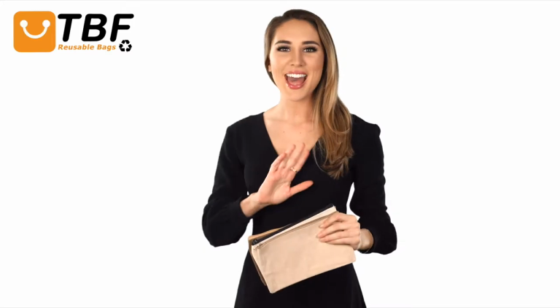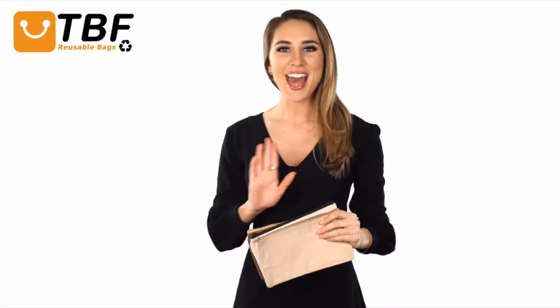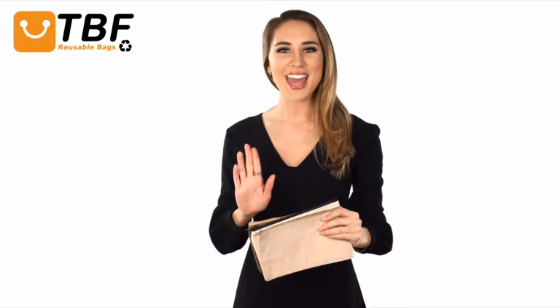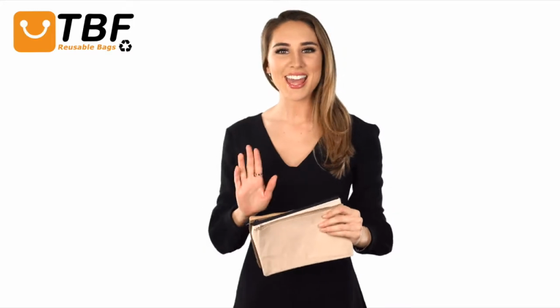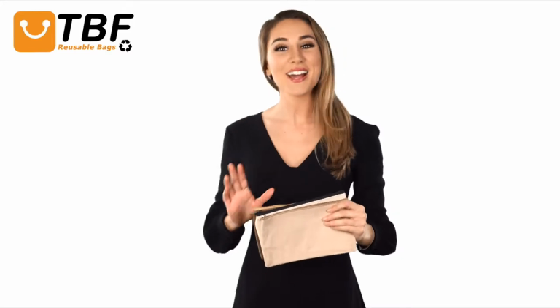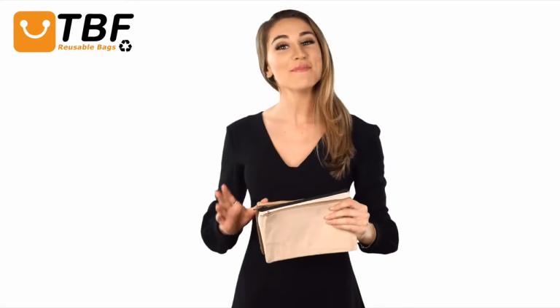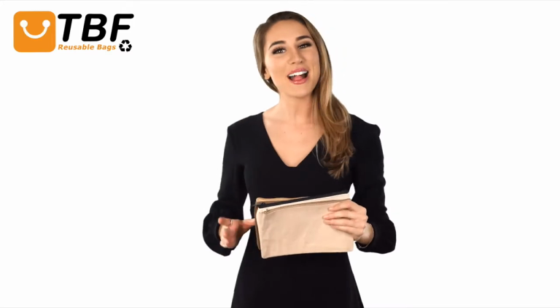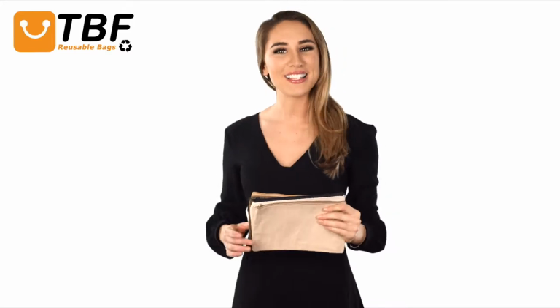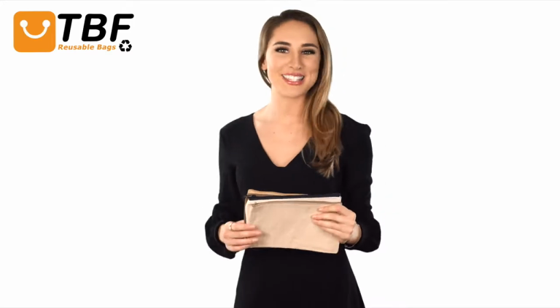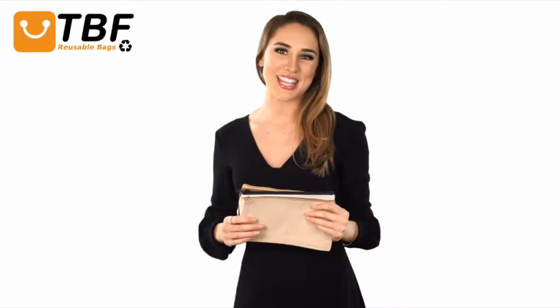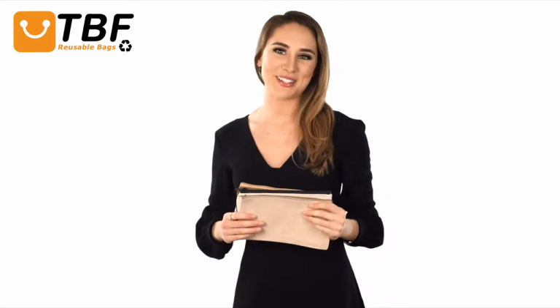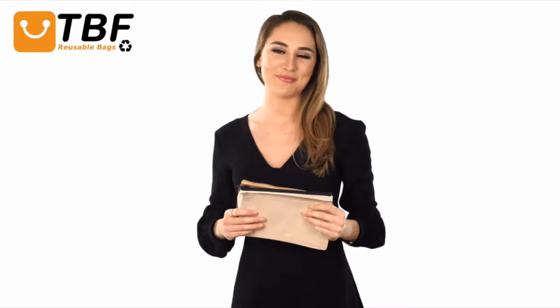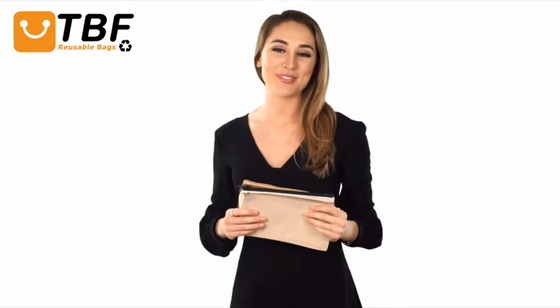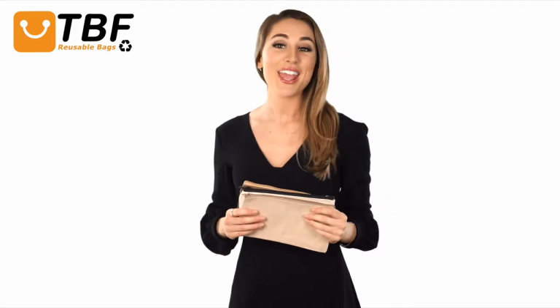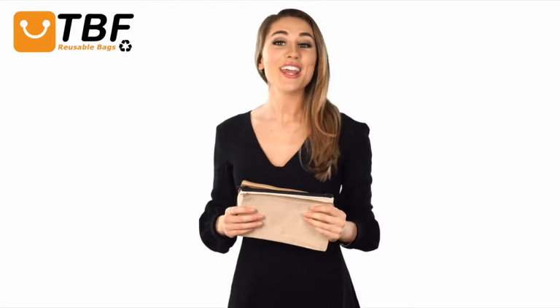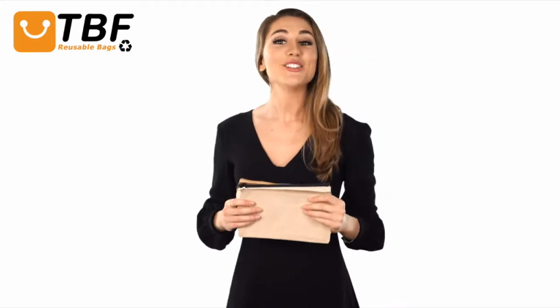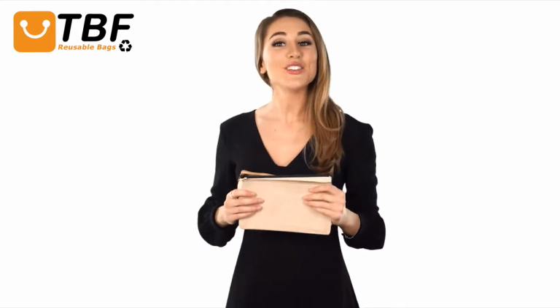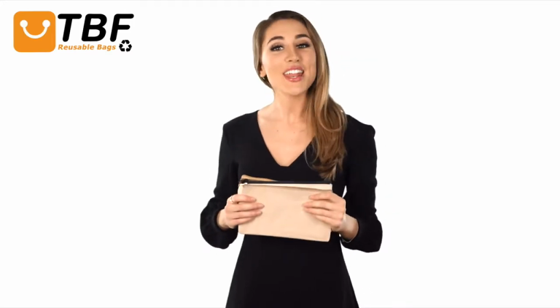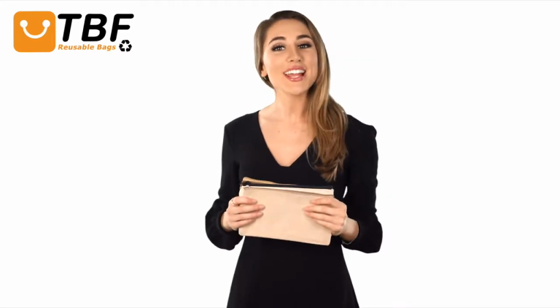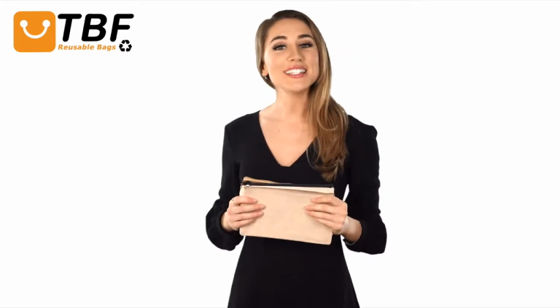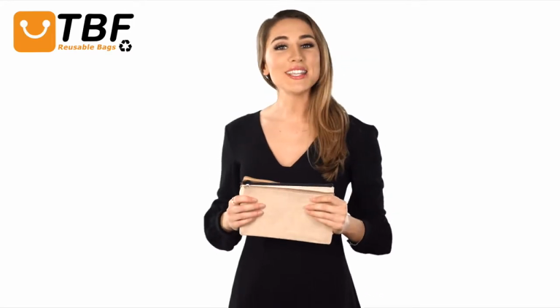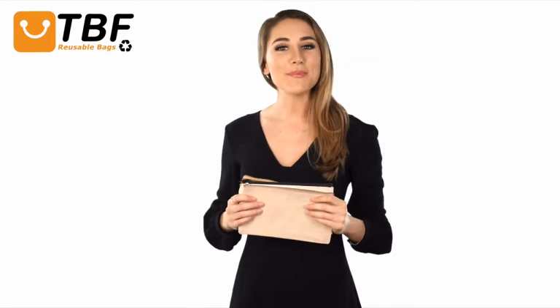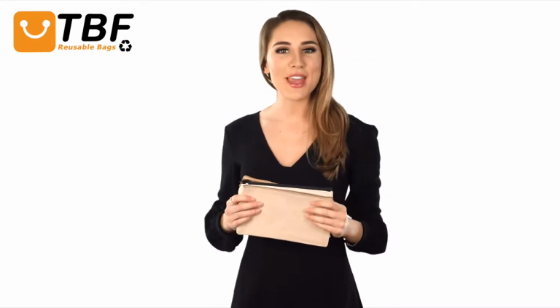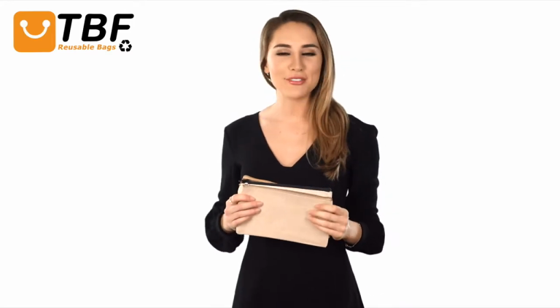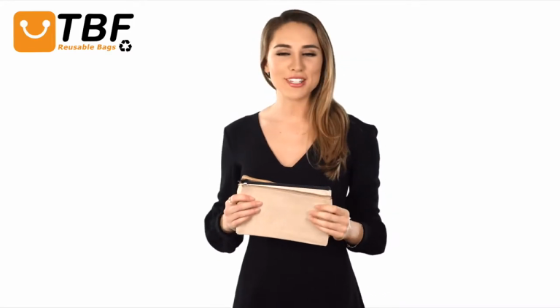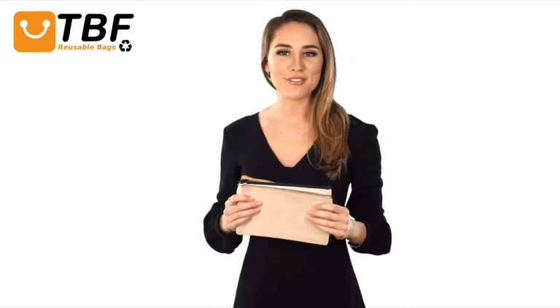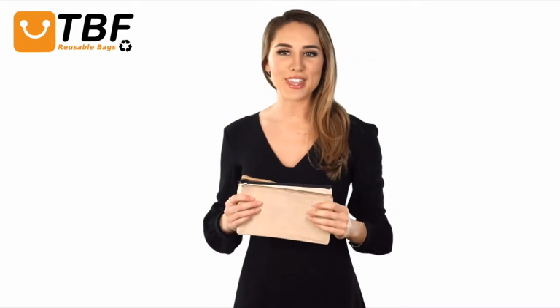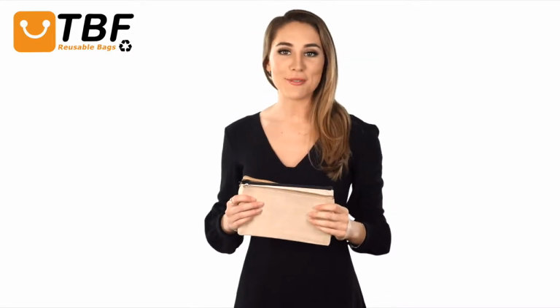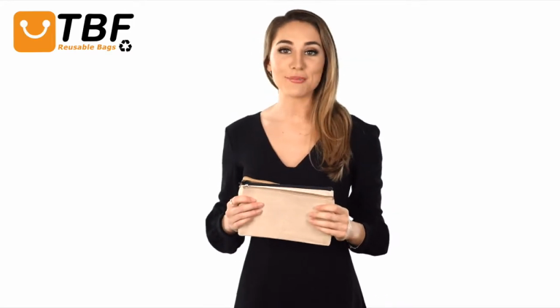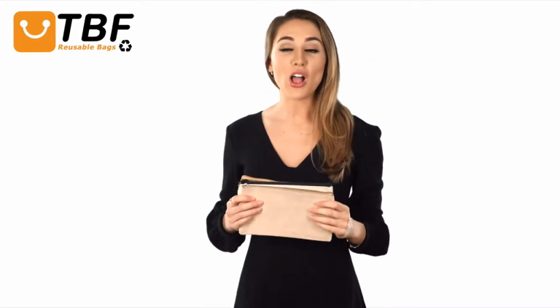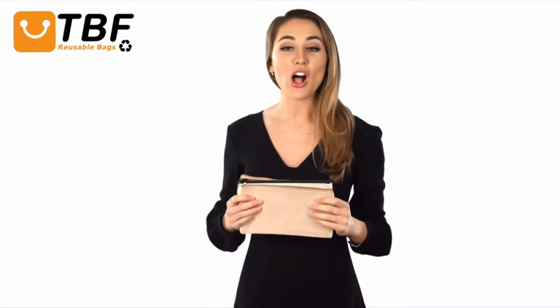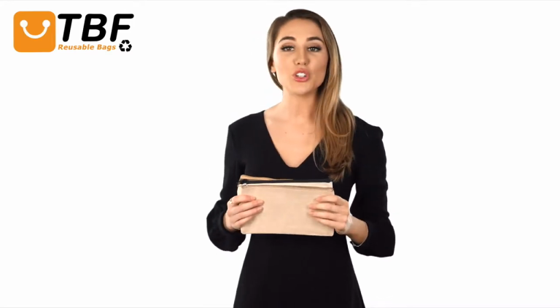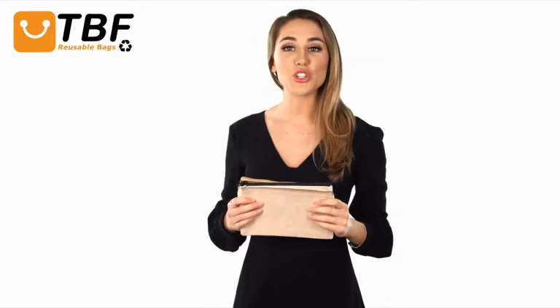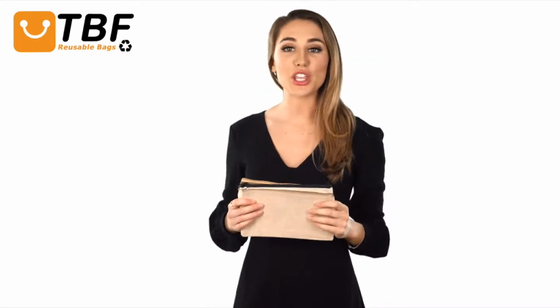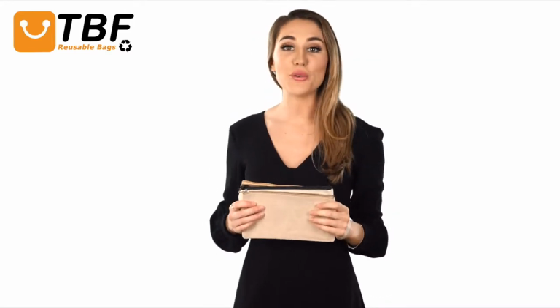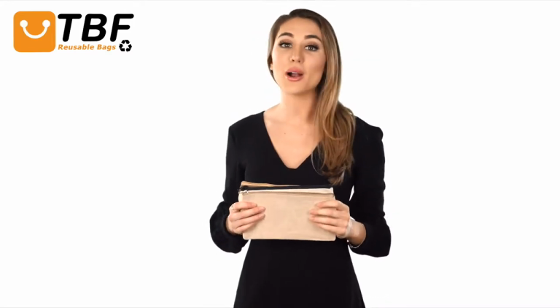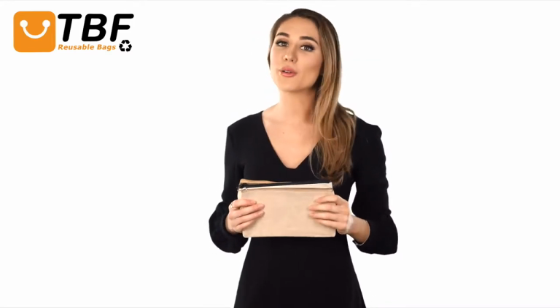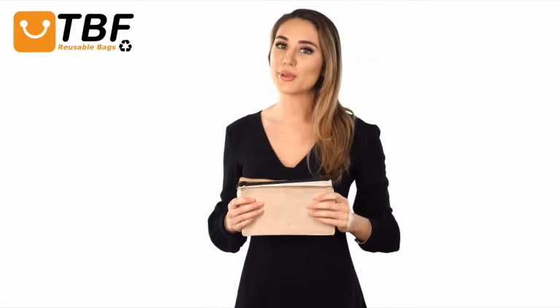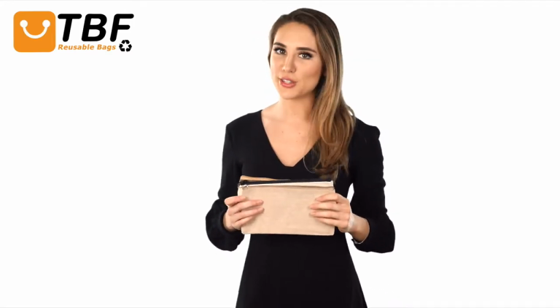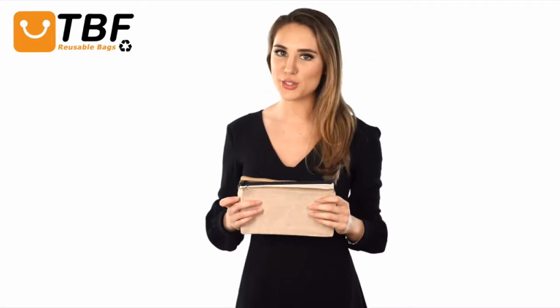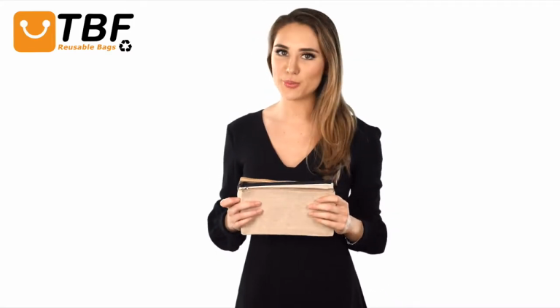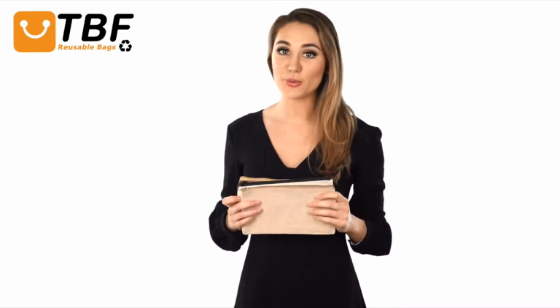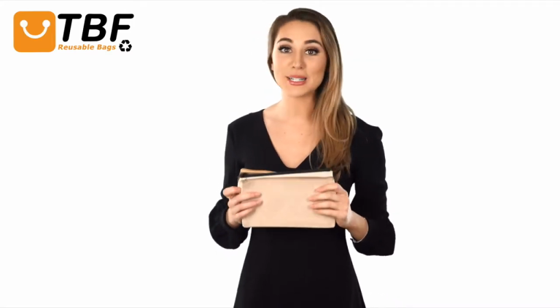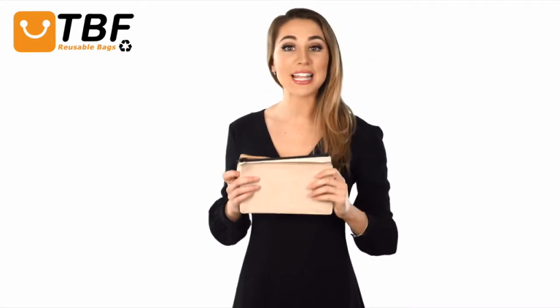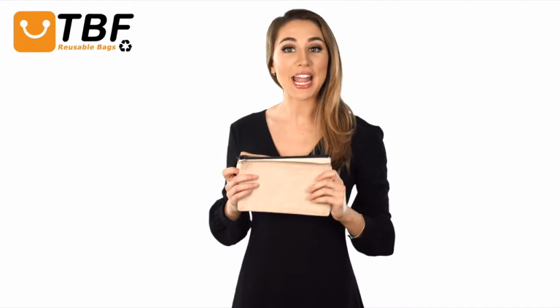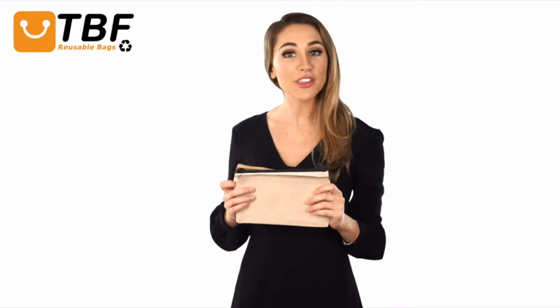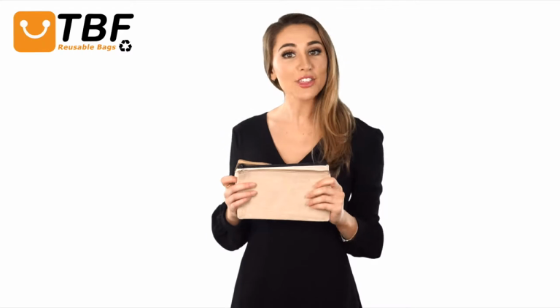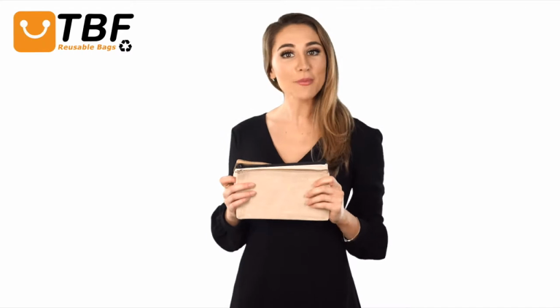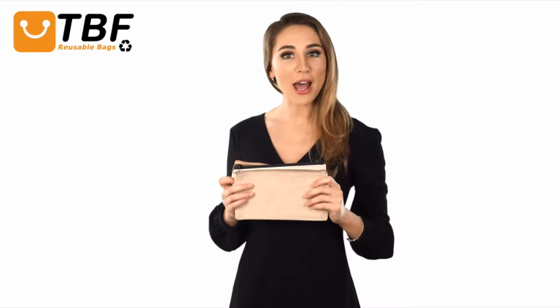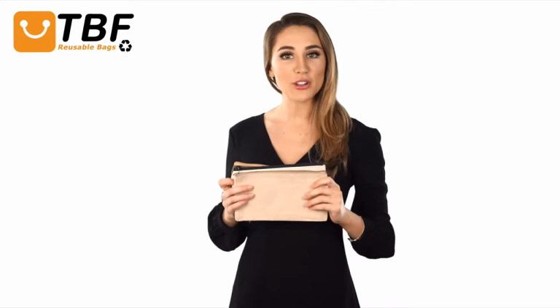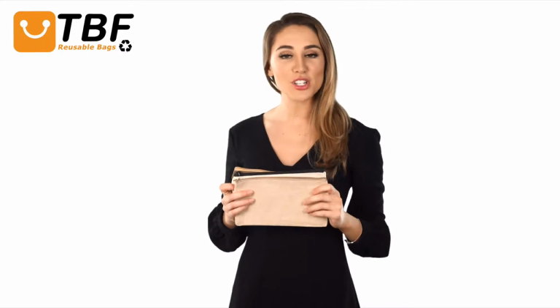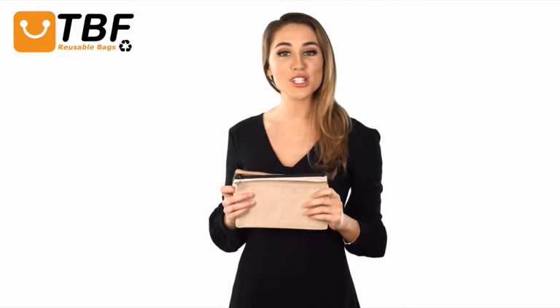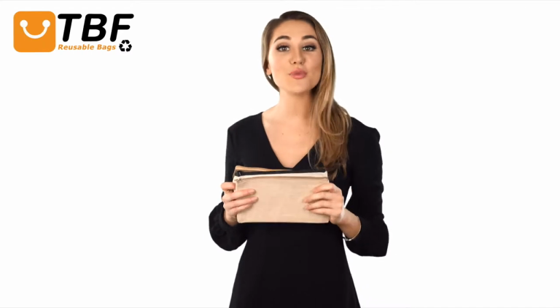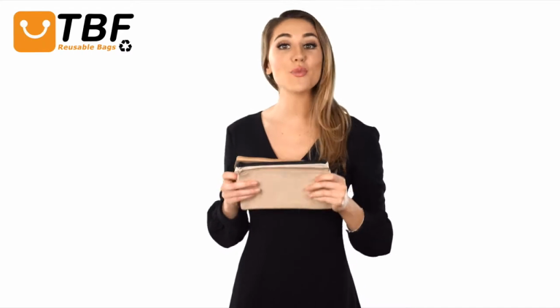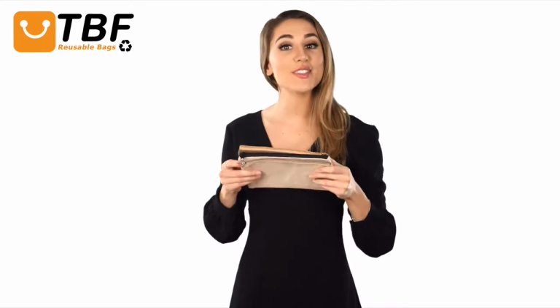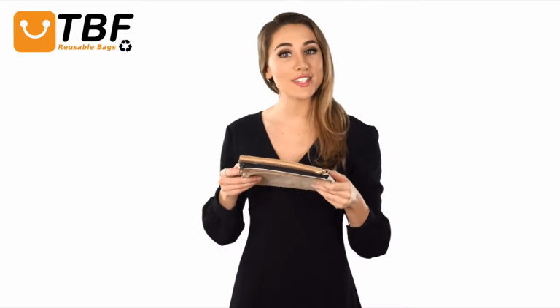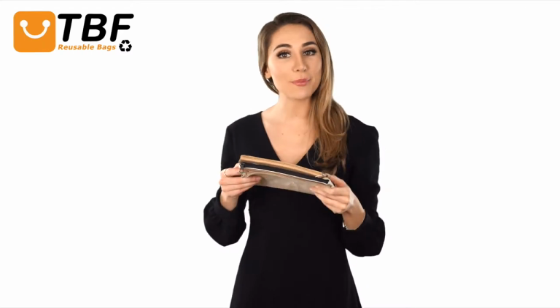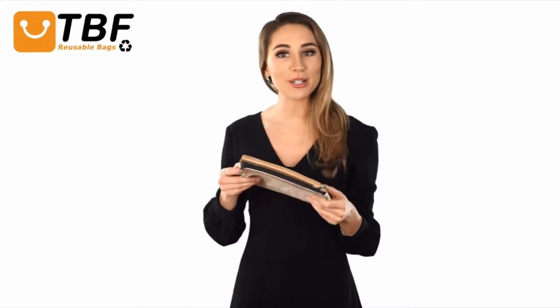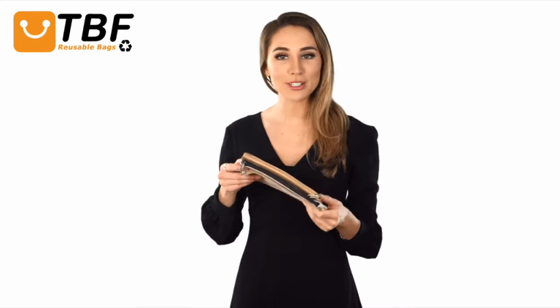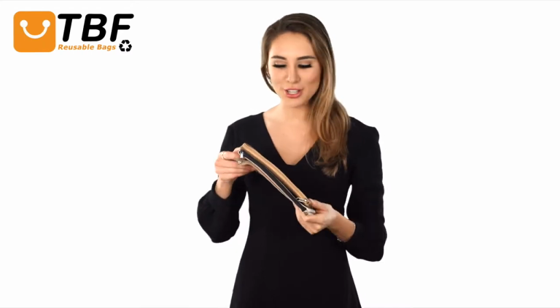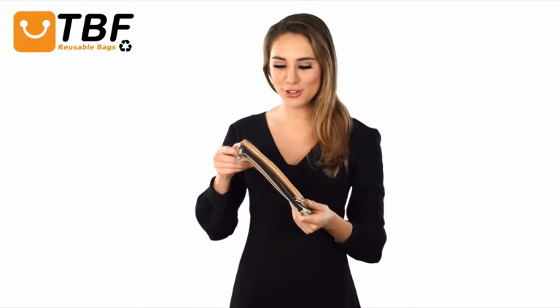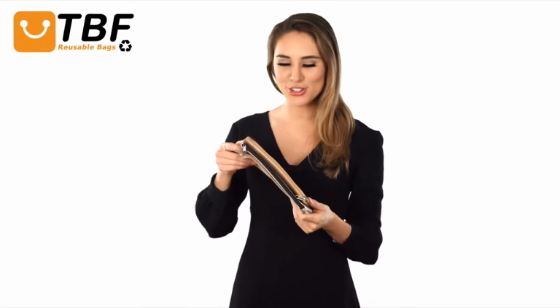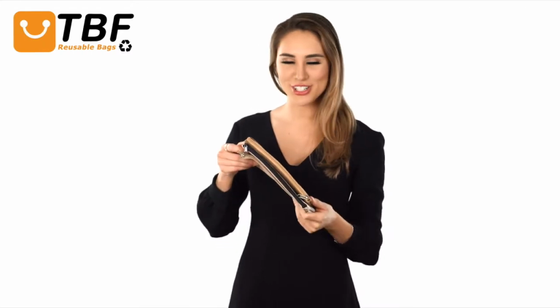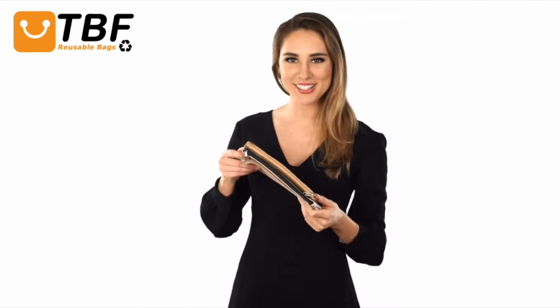Hi, I'm Allison. Today on TBF TV, I'll show you our reusable rectangular pouches with separate closures.